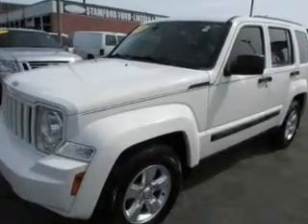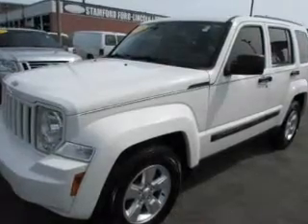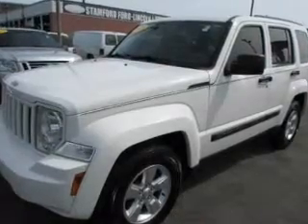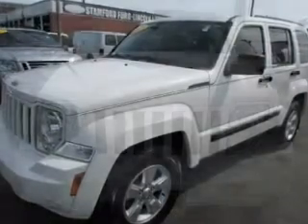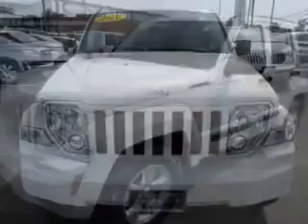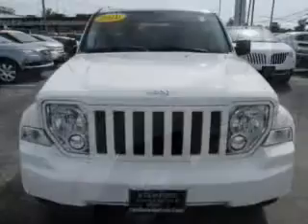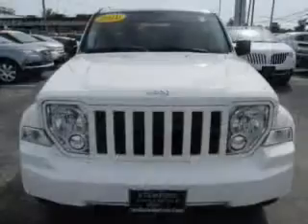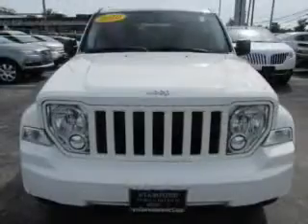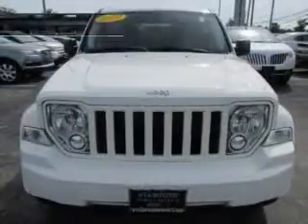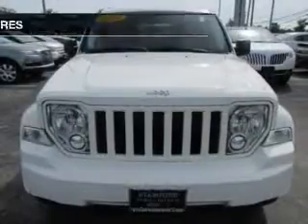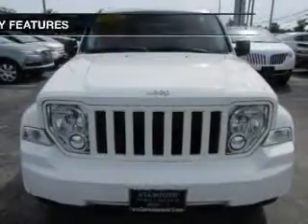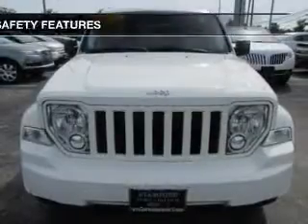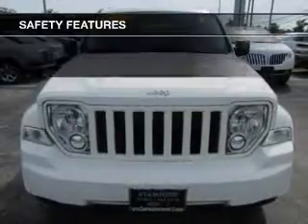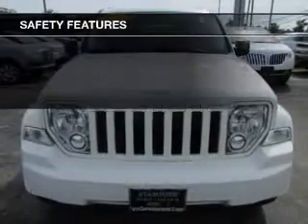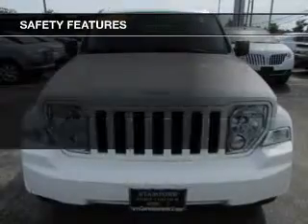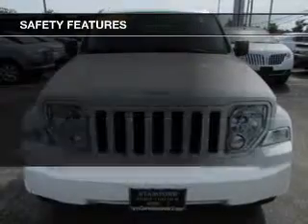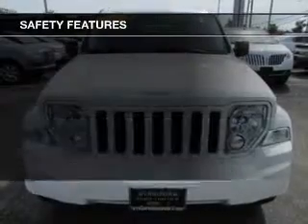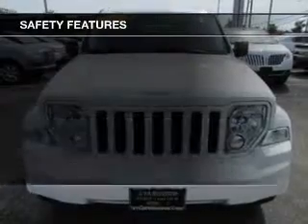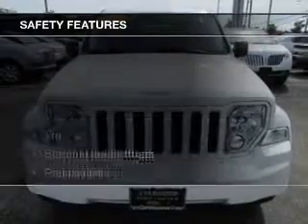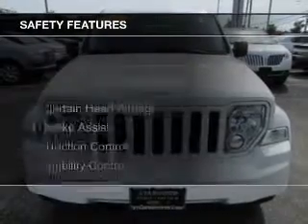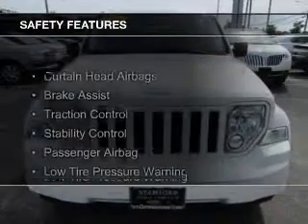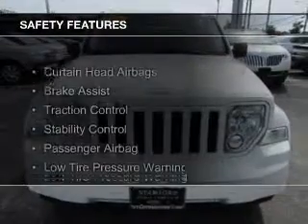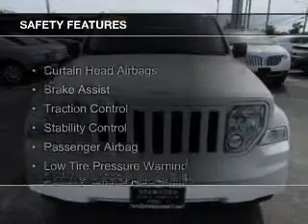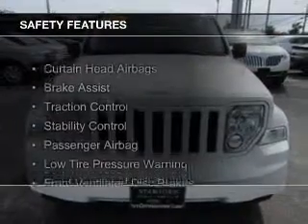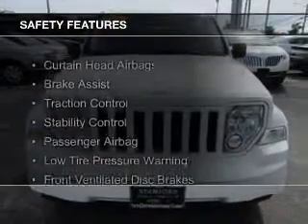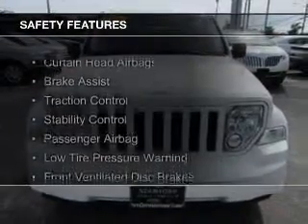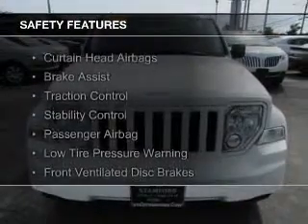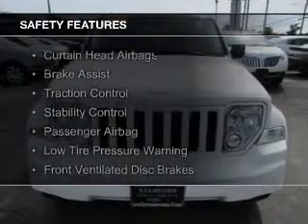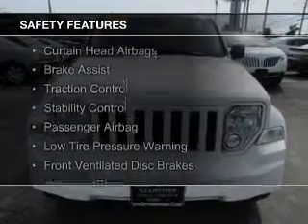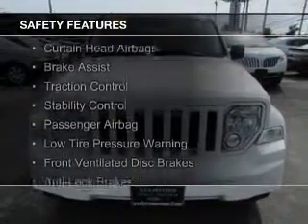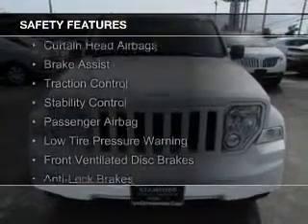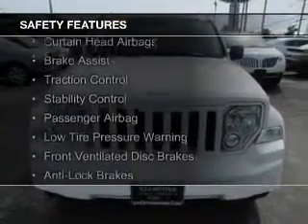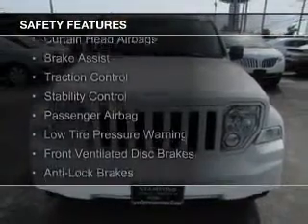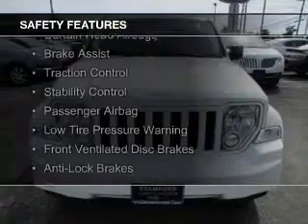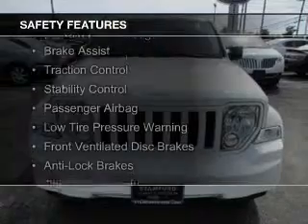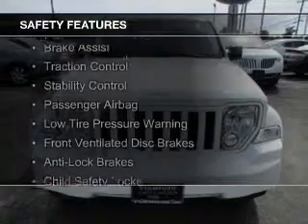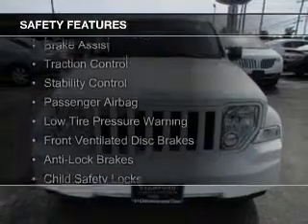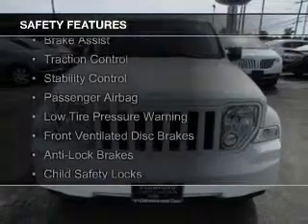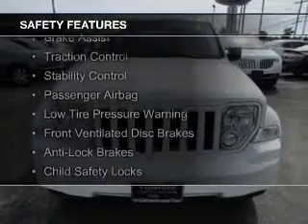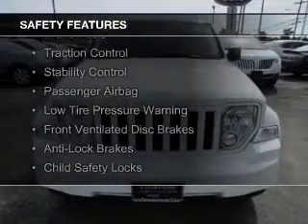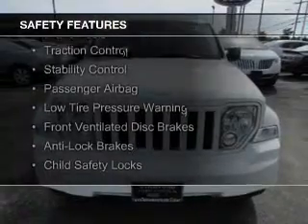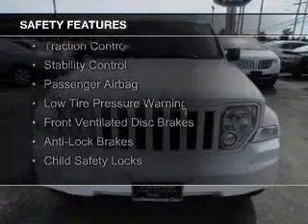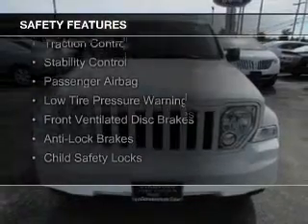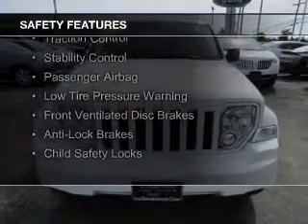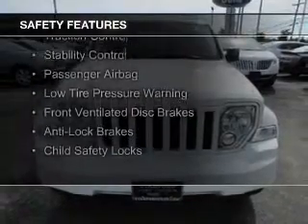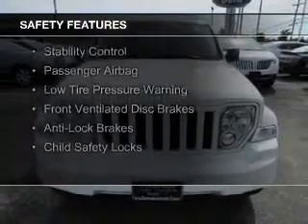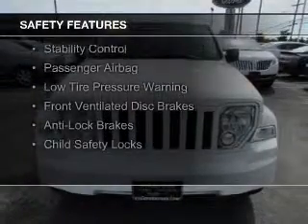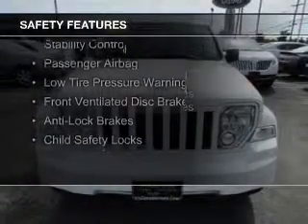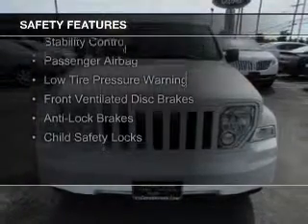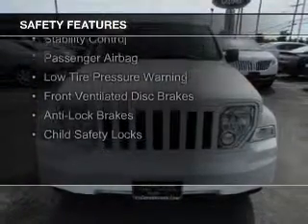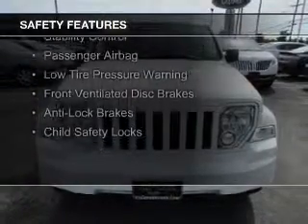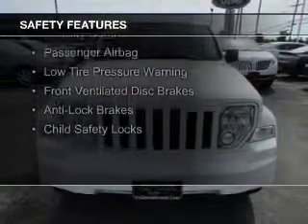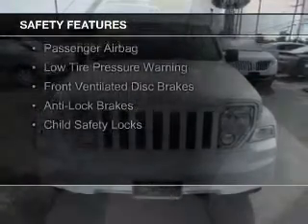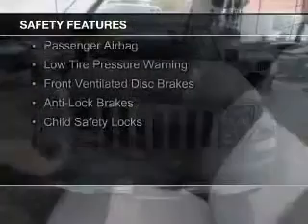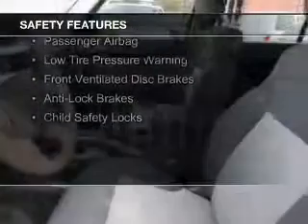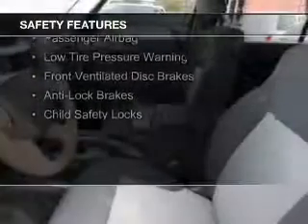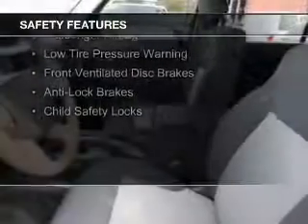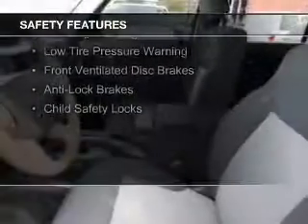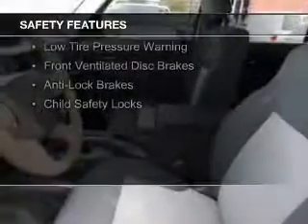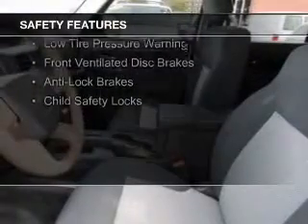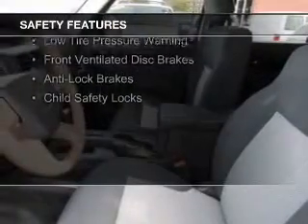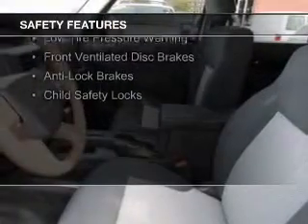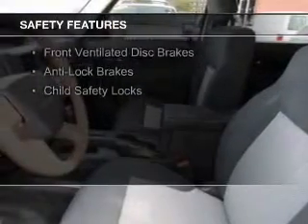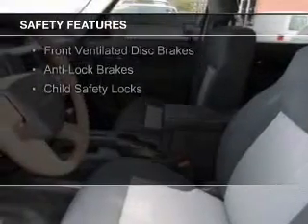Safety was made a priority with these features: curtain head airbags, brake assist, traction control, and stability control.